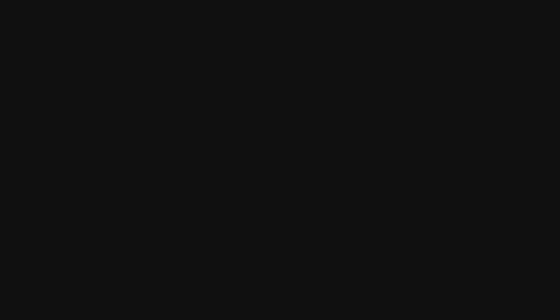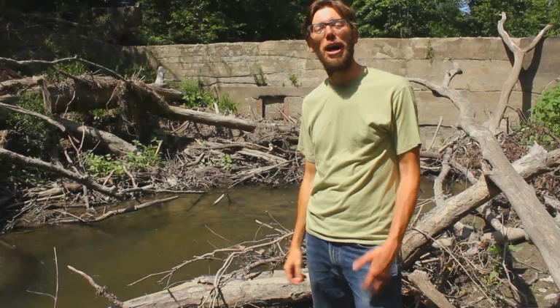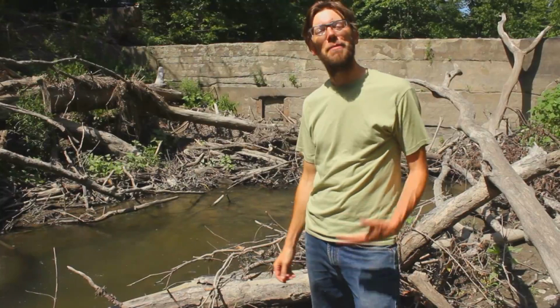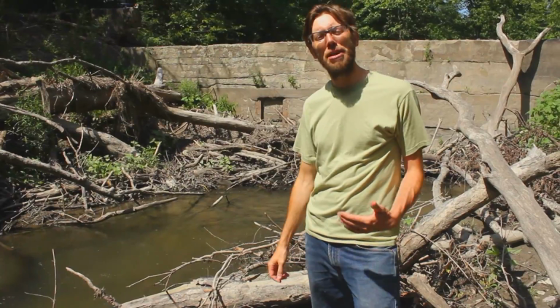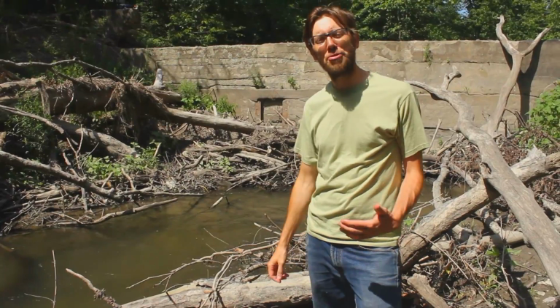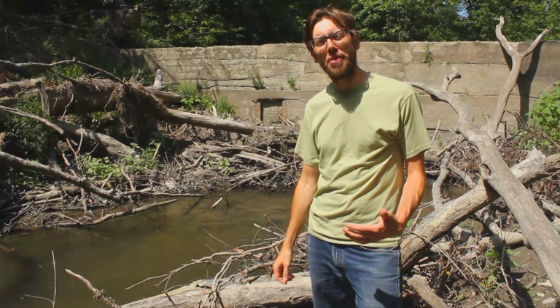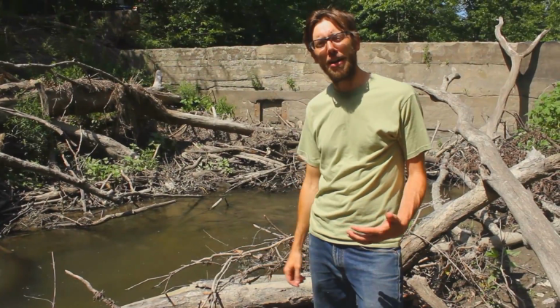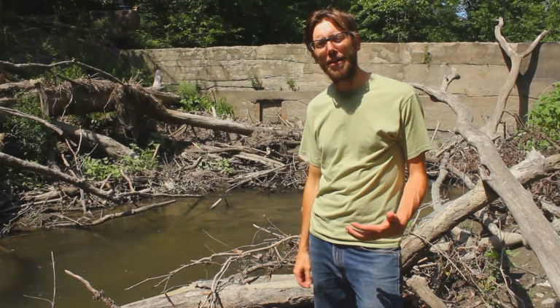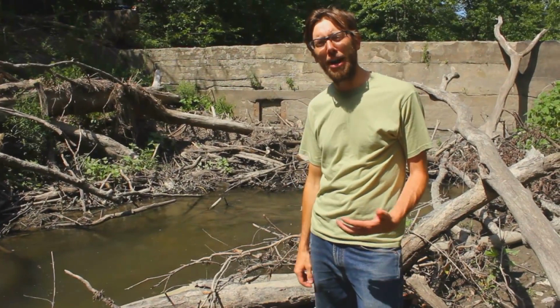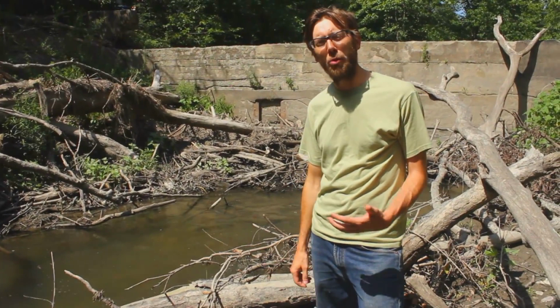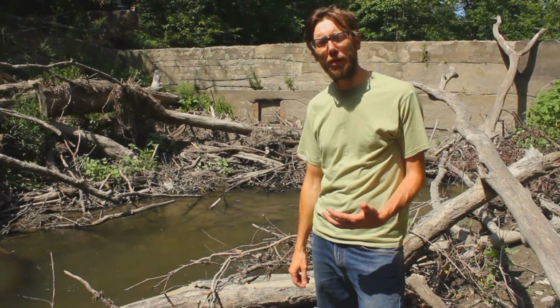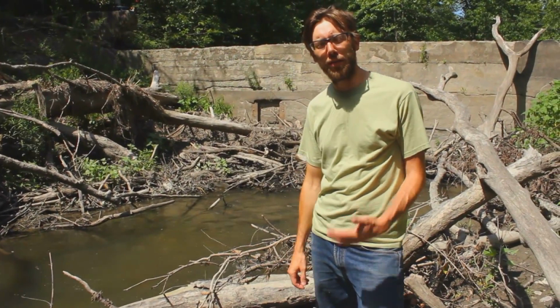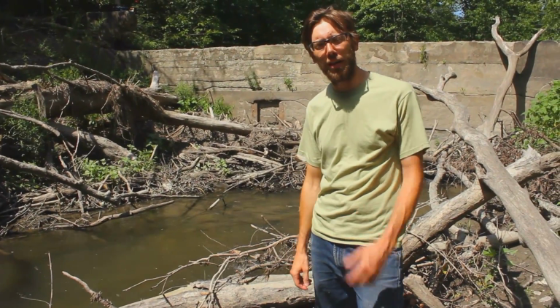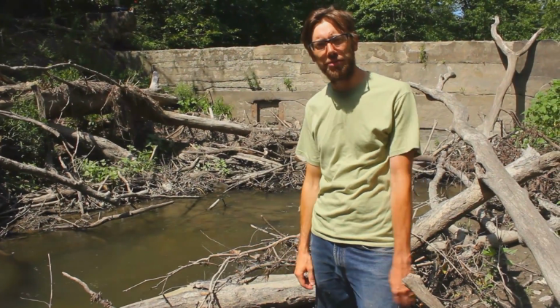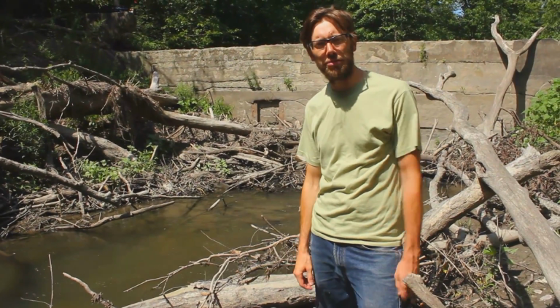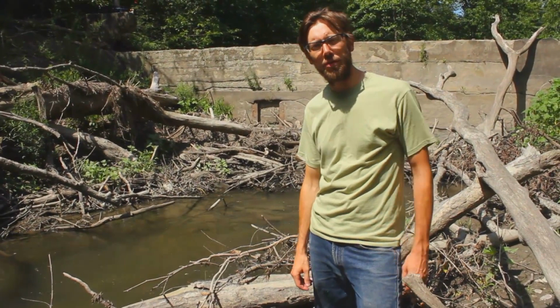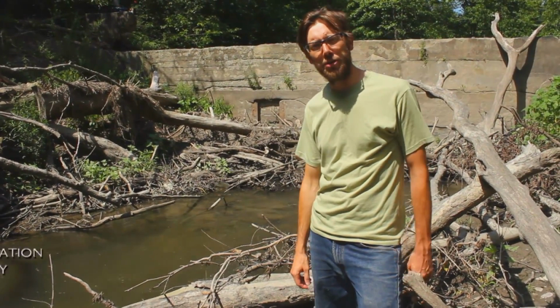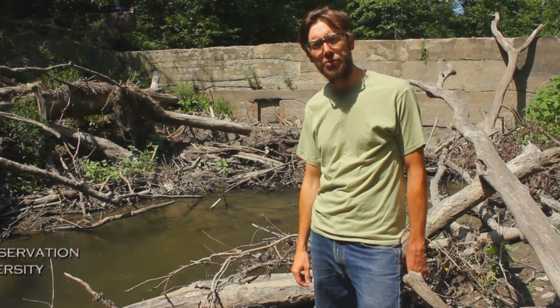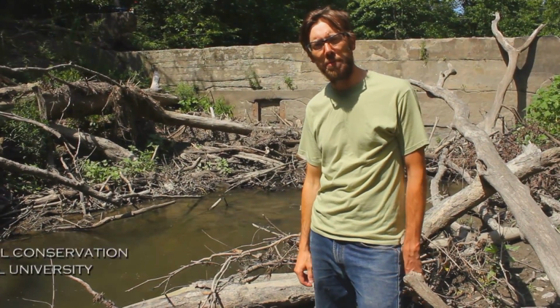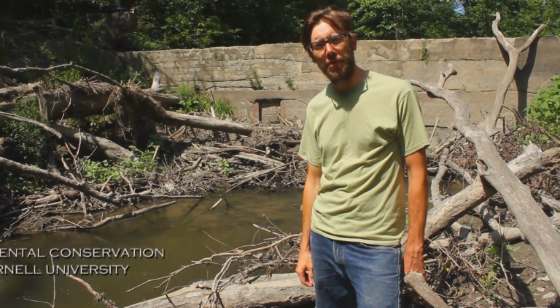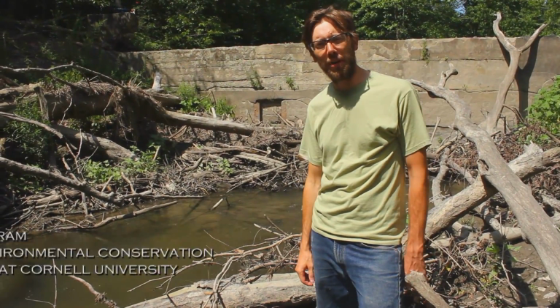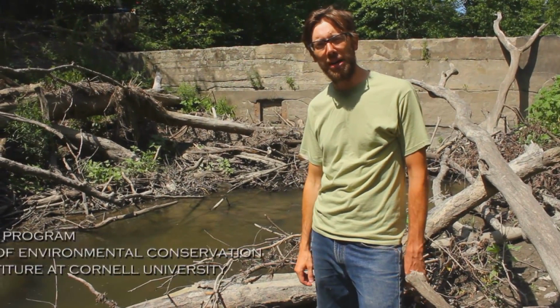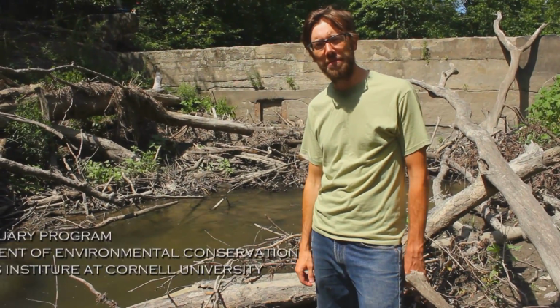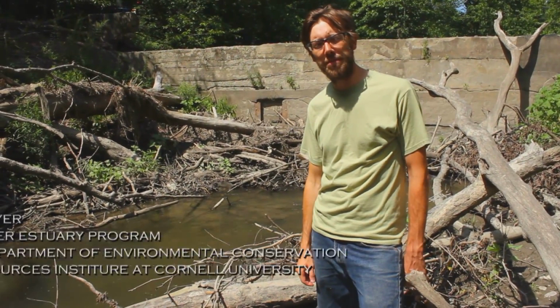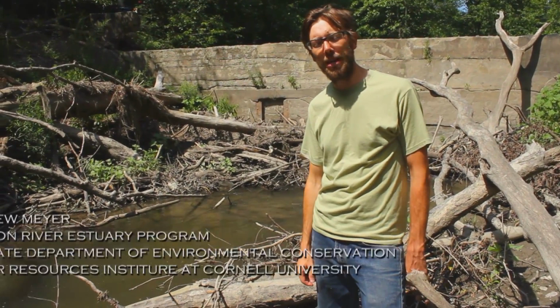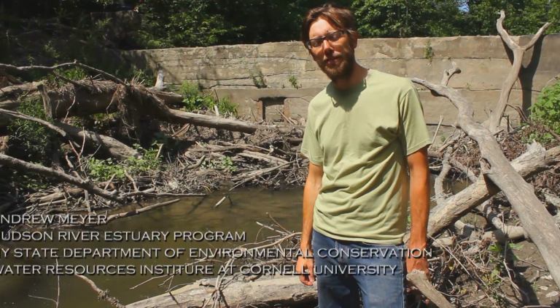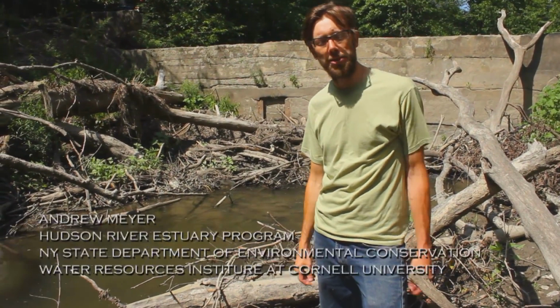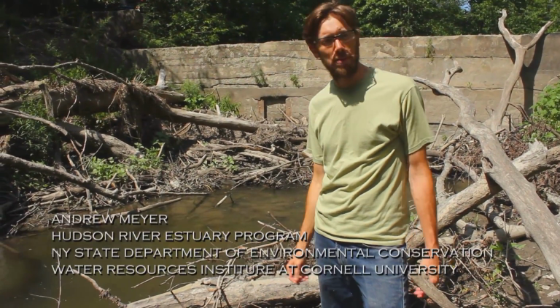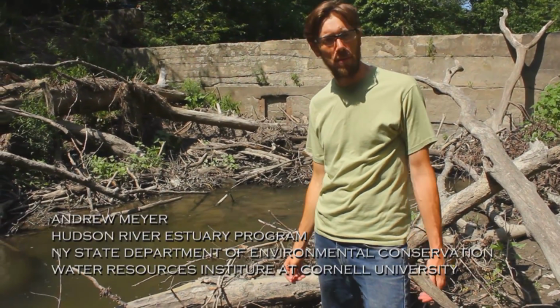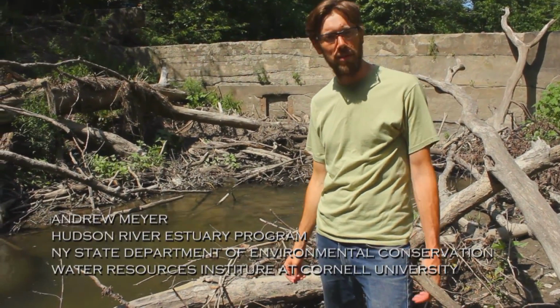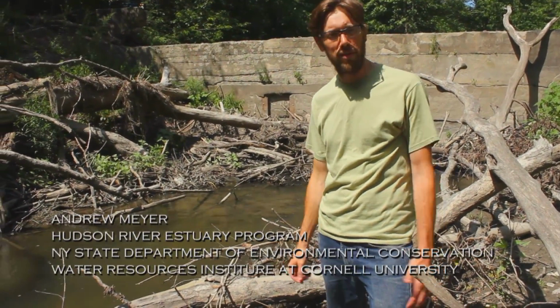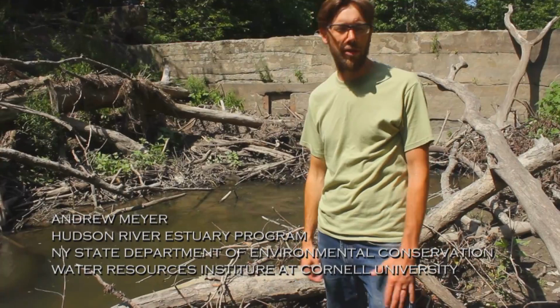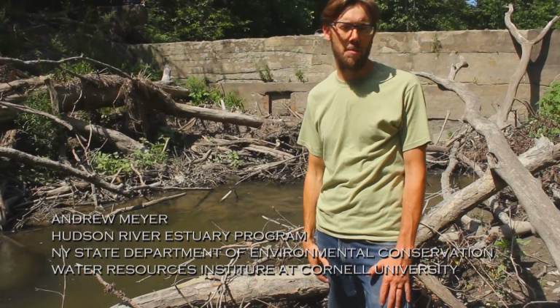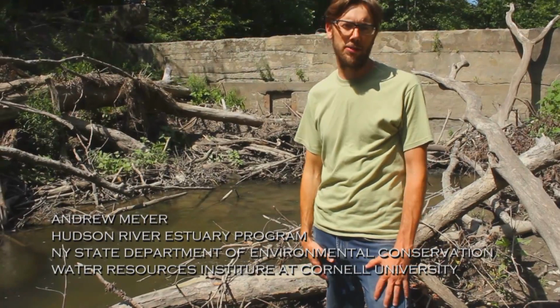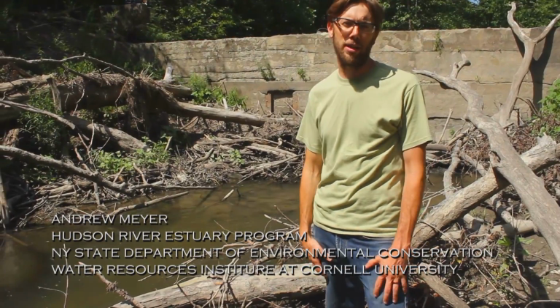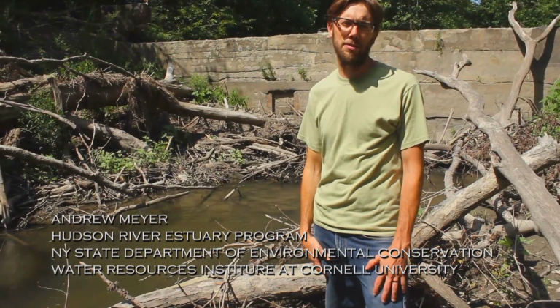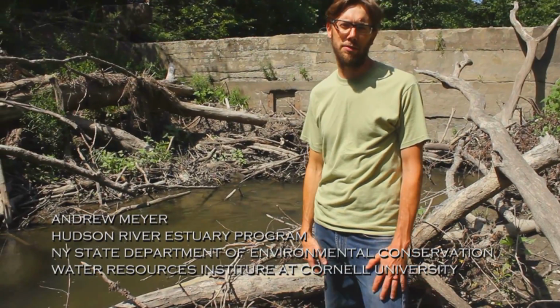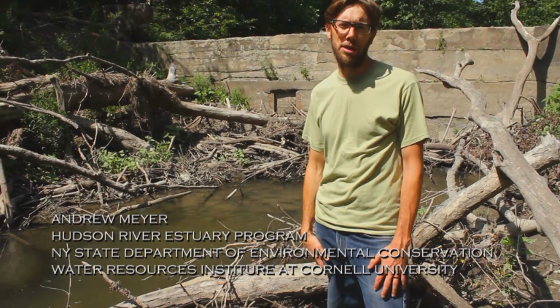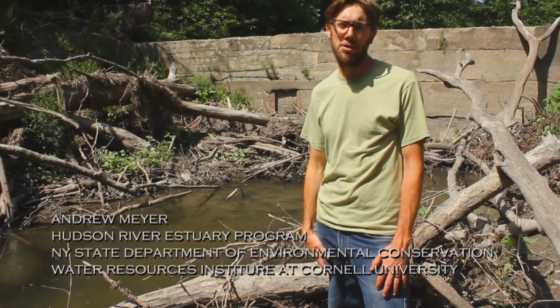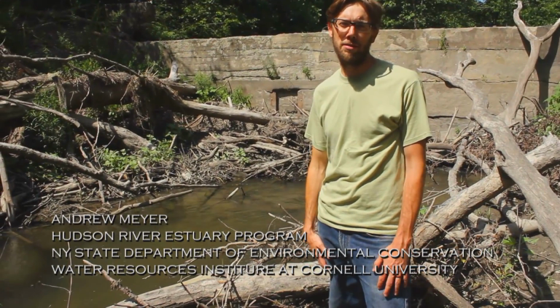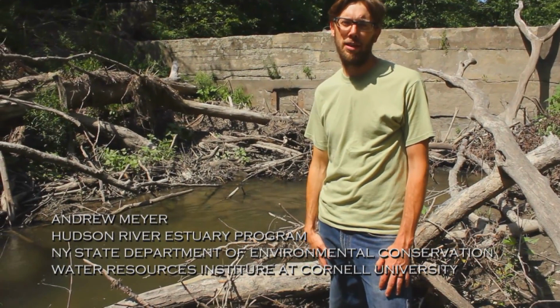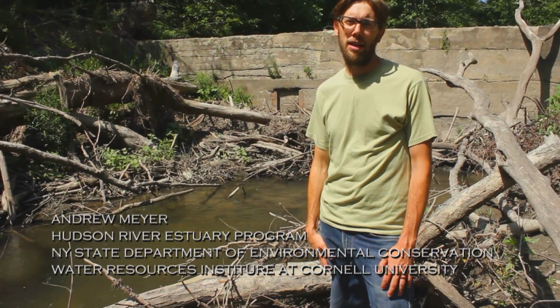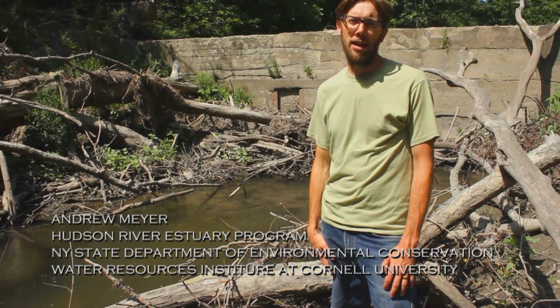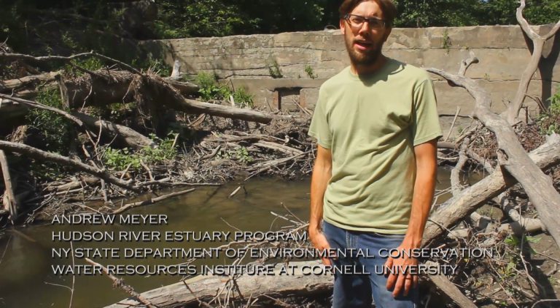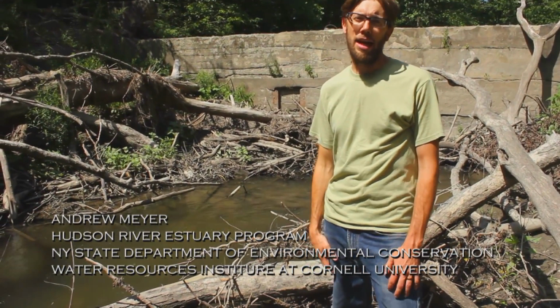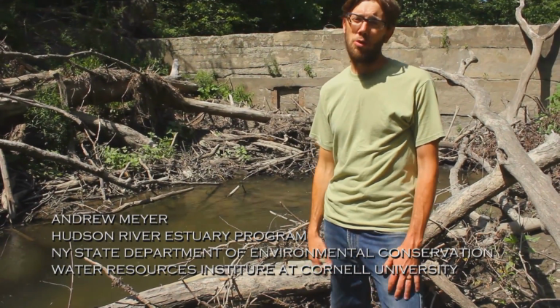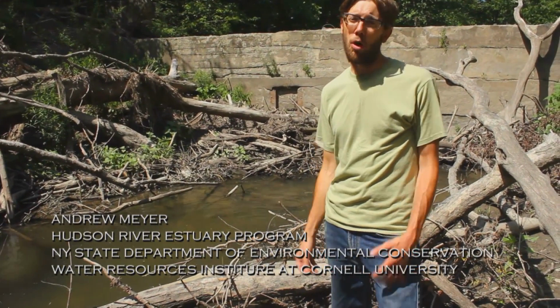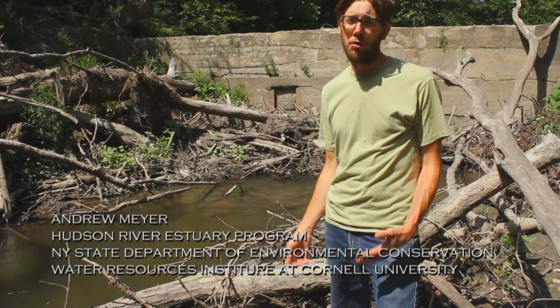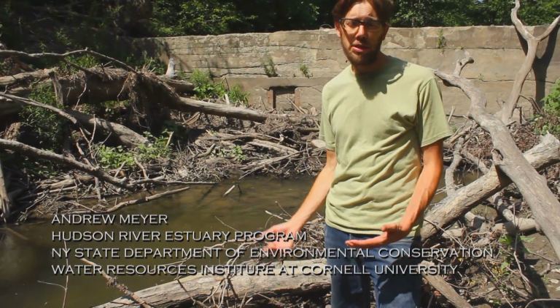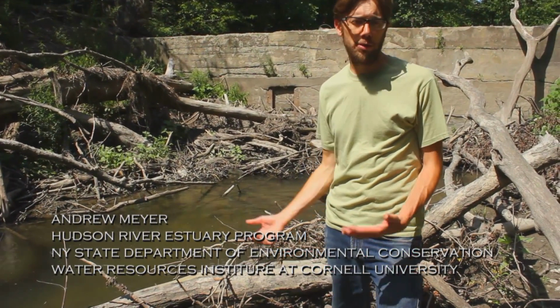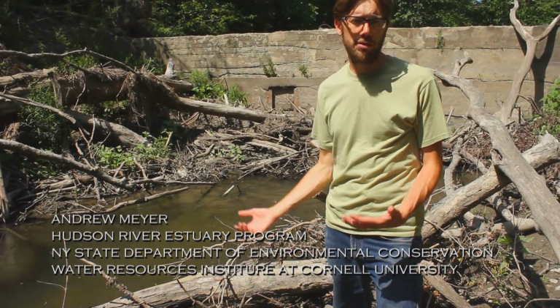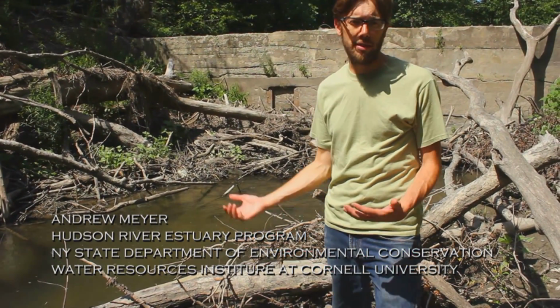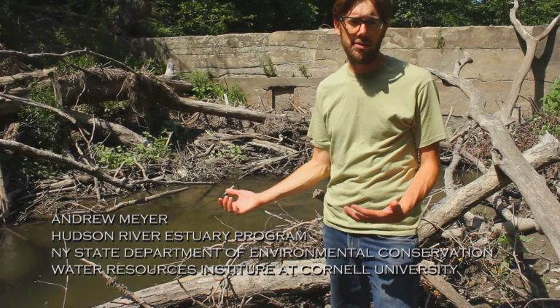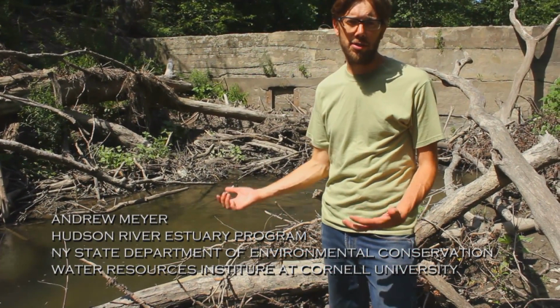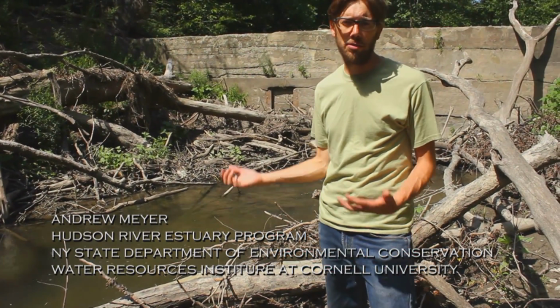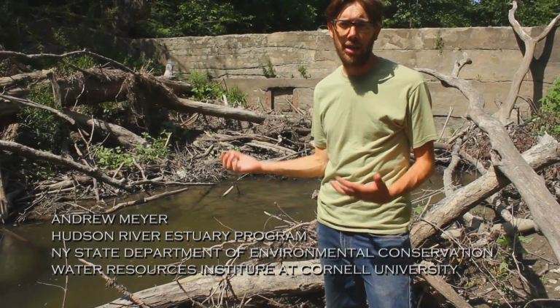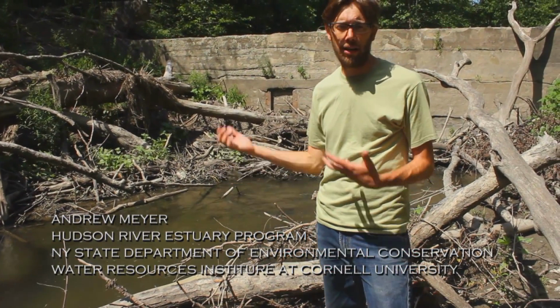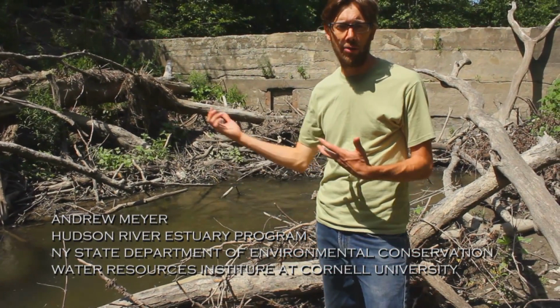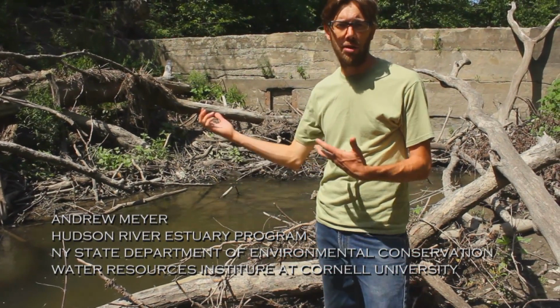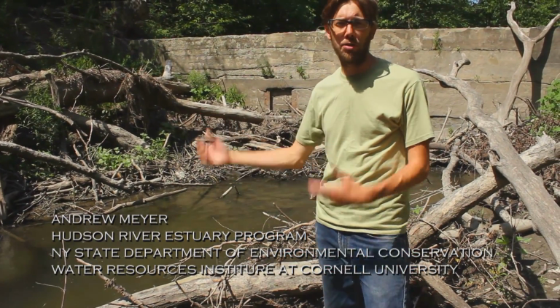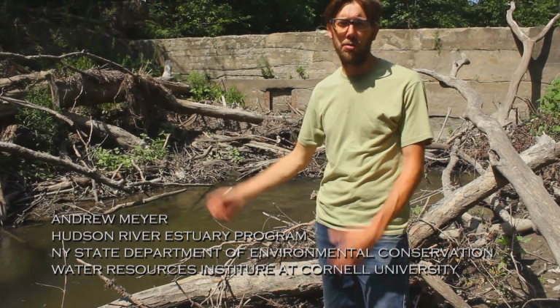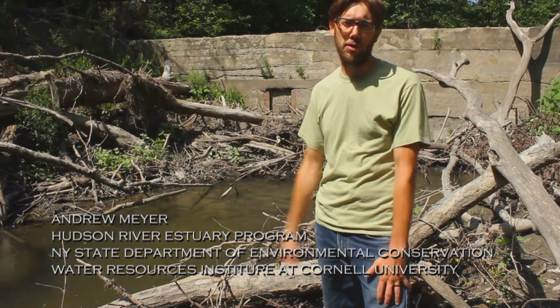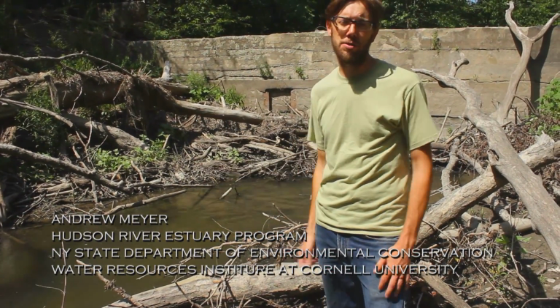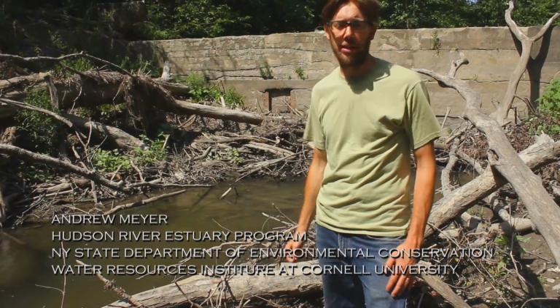I'm Andrew Meyer. I work for the Hudson River Estuary Program of the Department of Environmental Conservation and the Water Resources Institute at Cornell University.